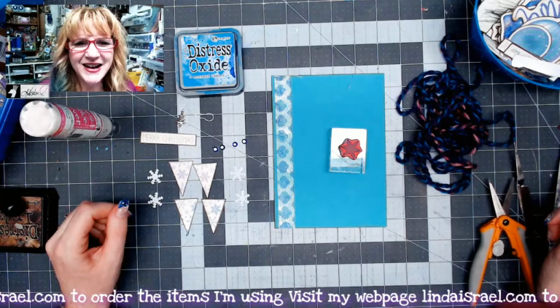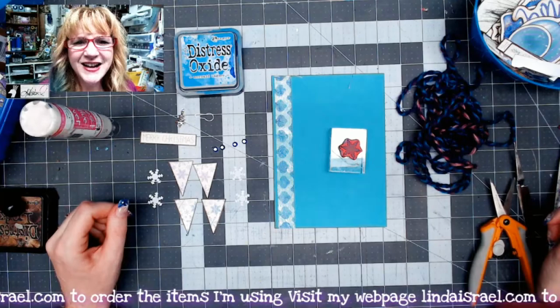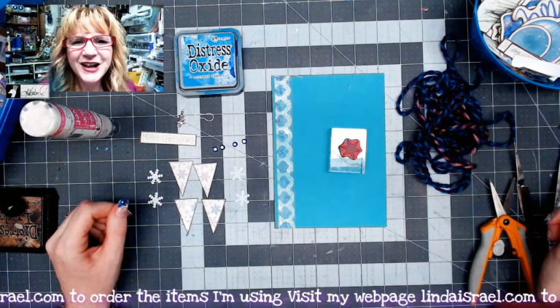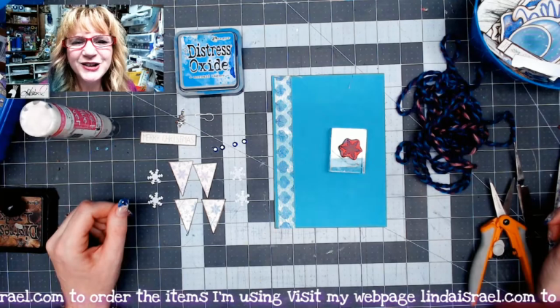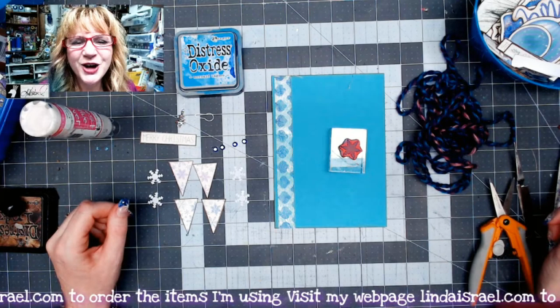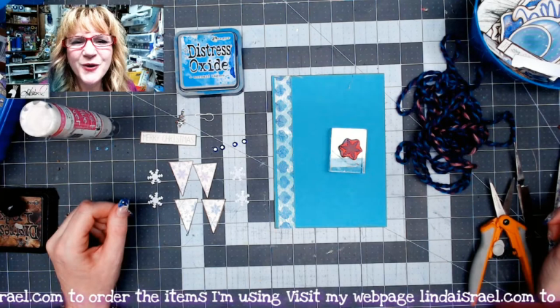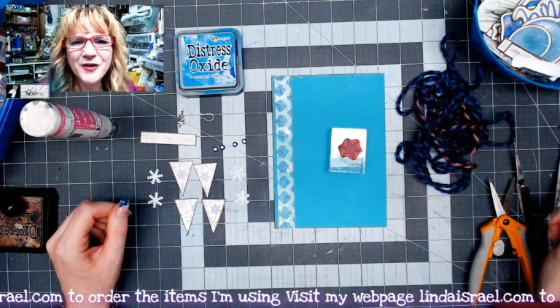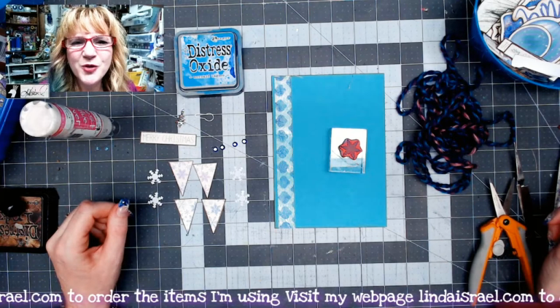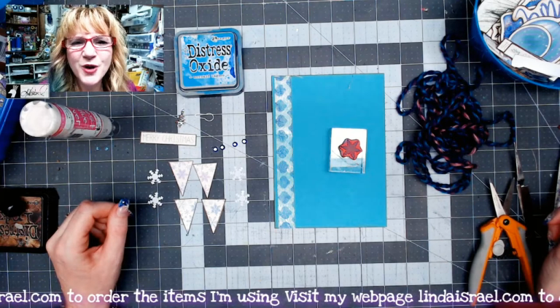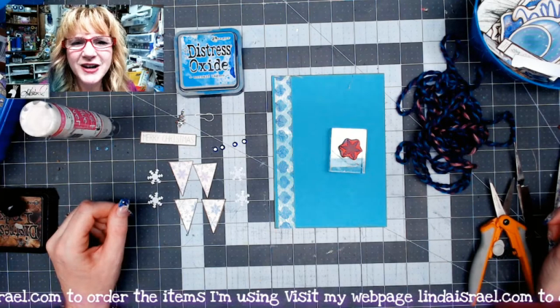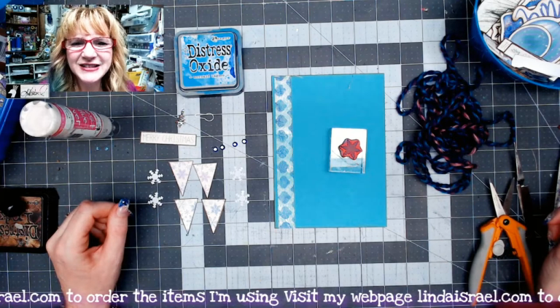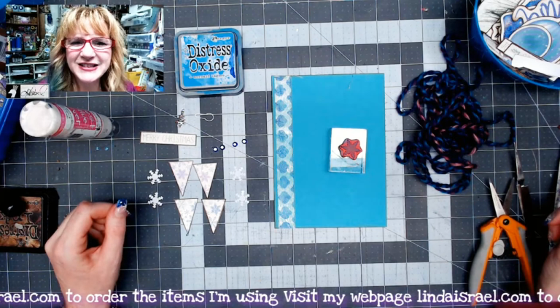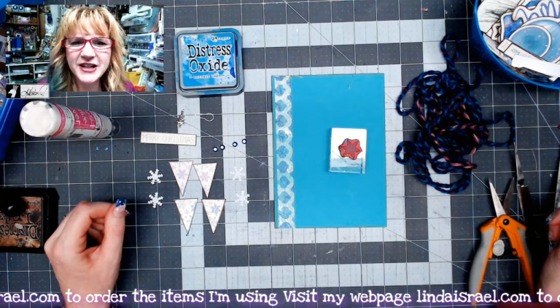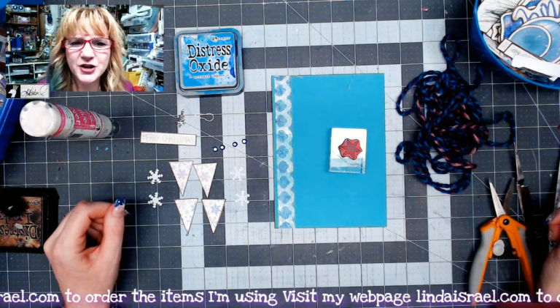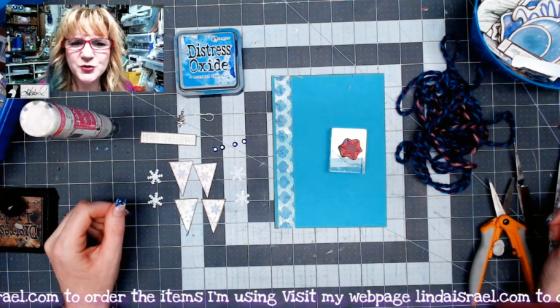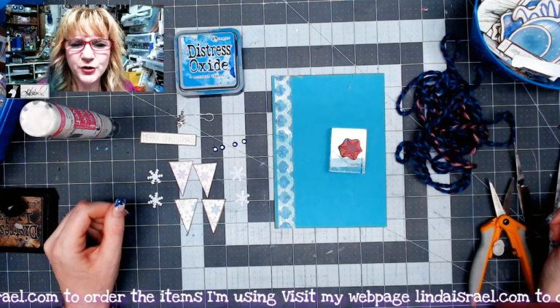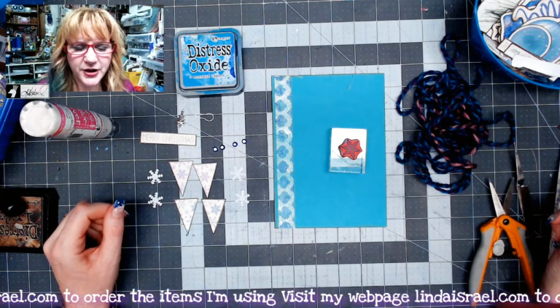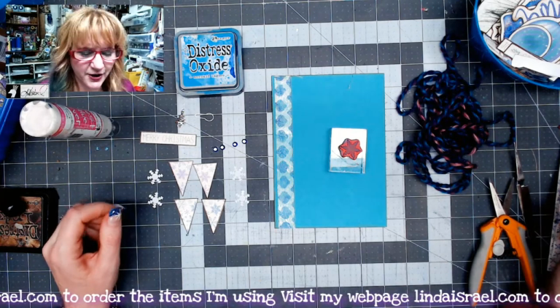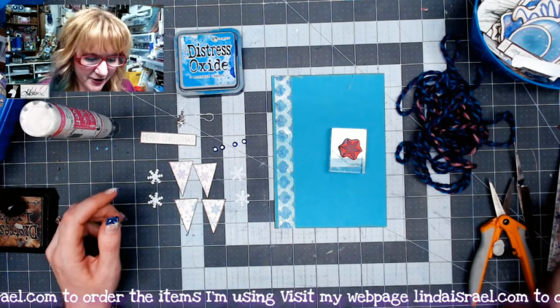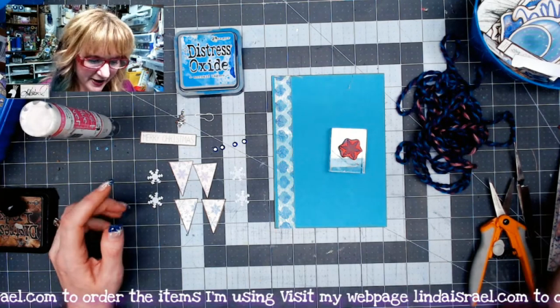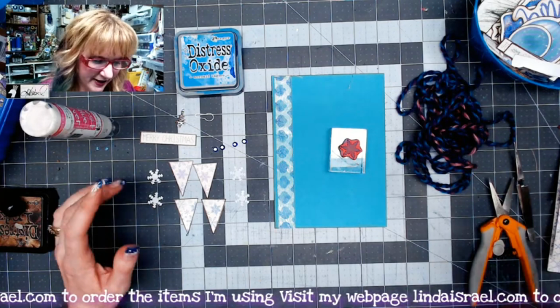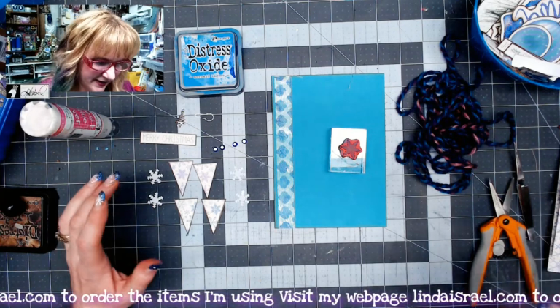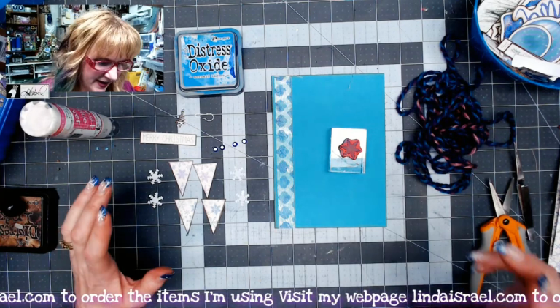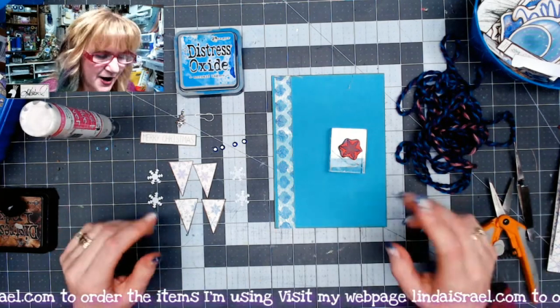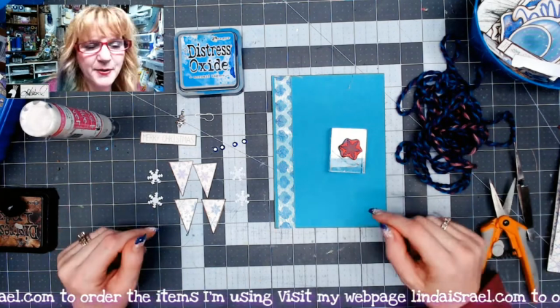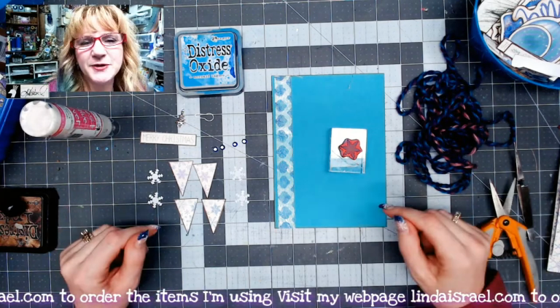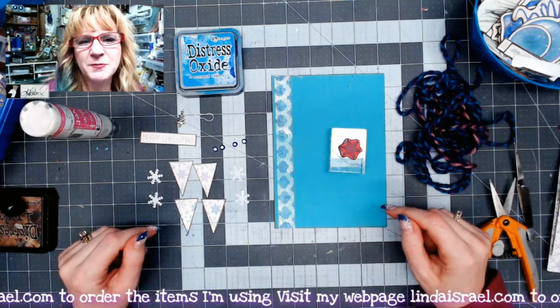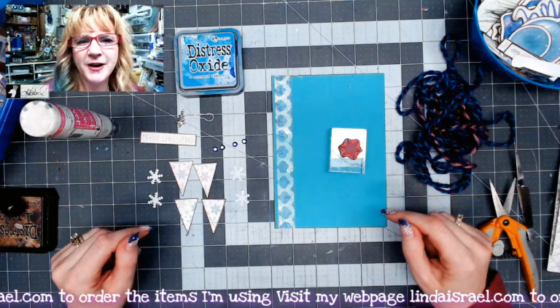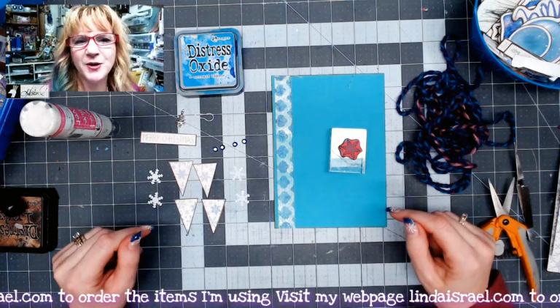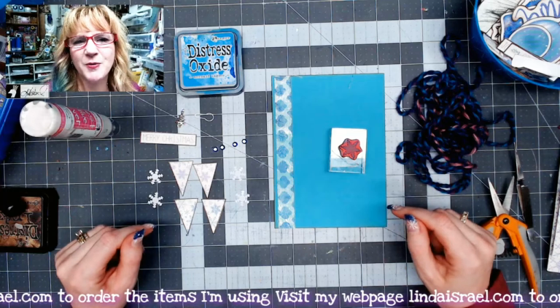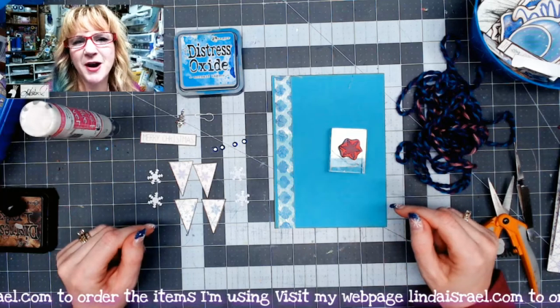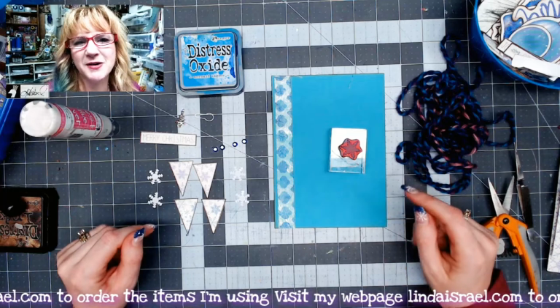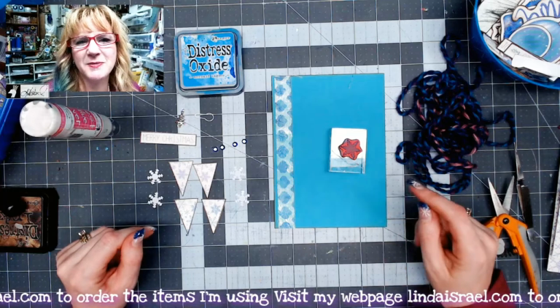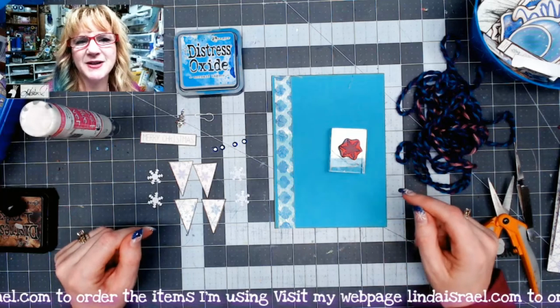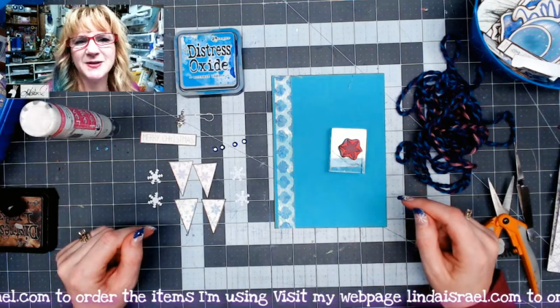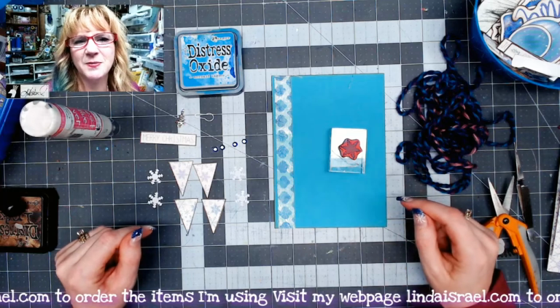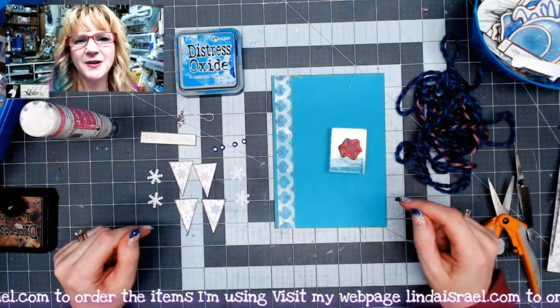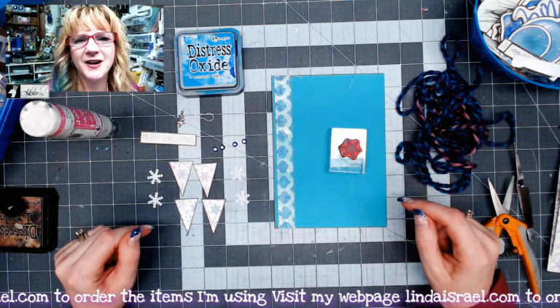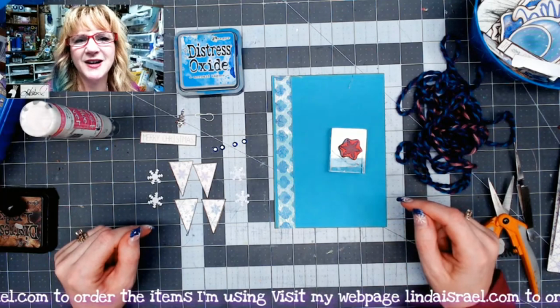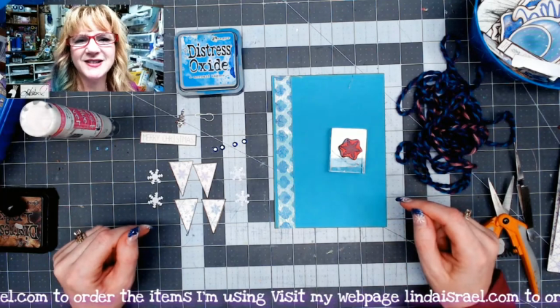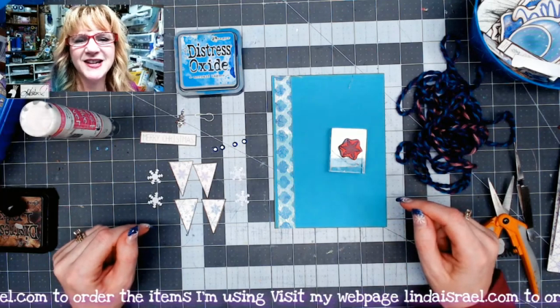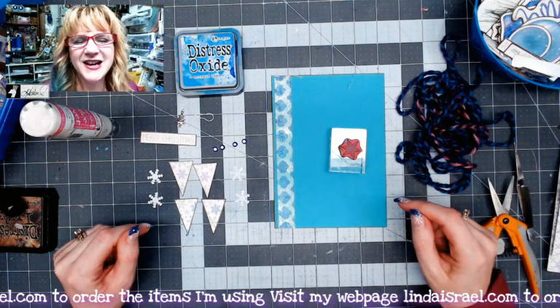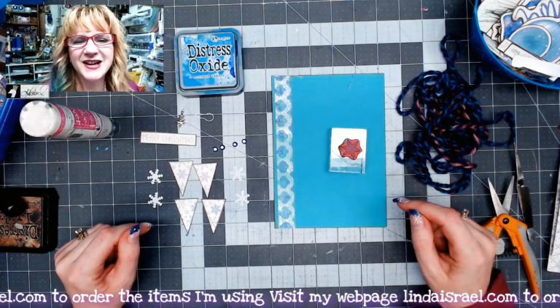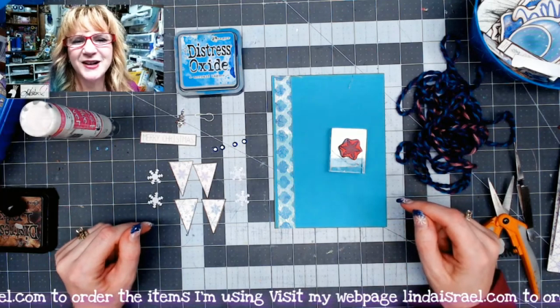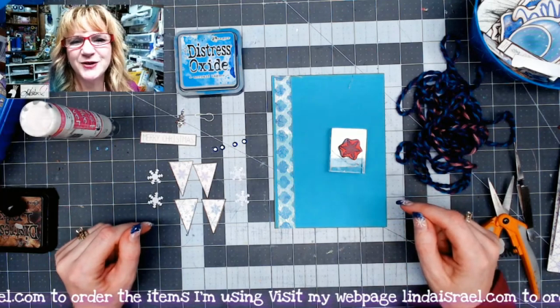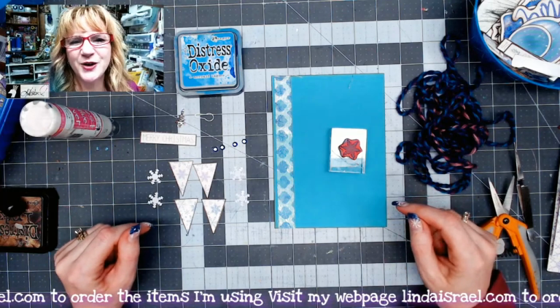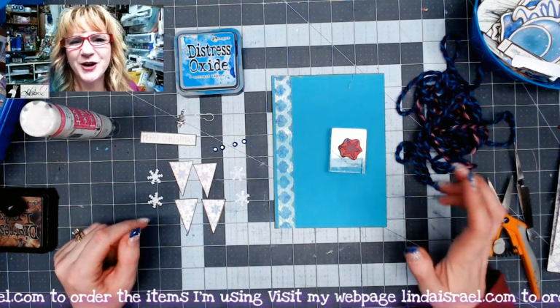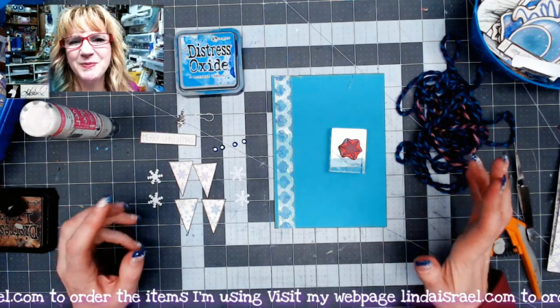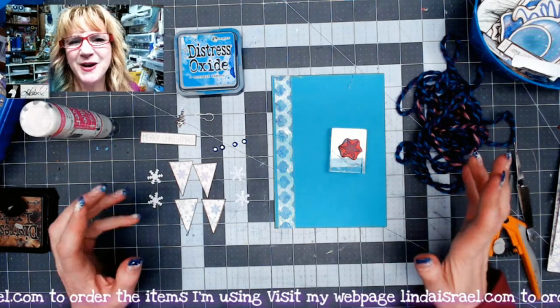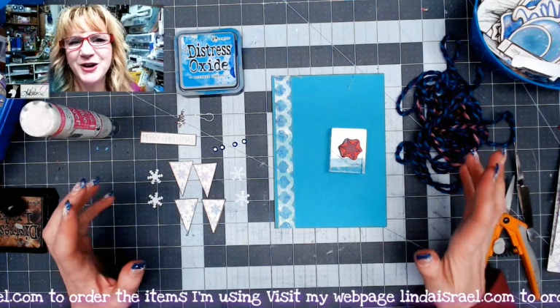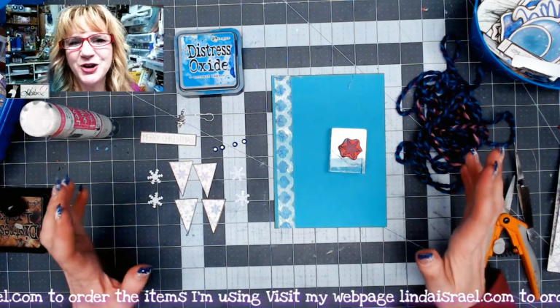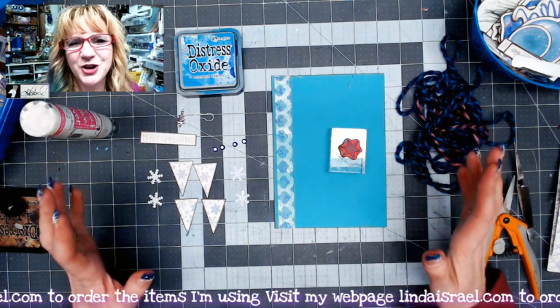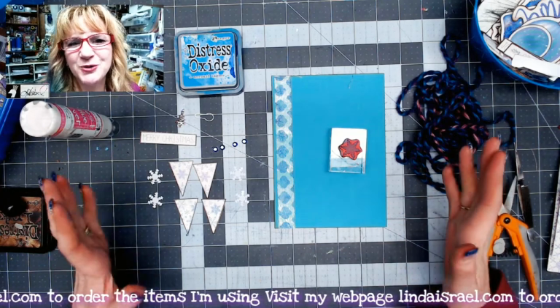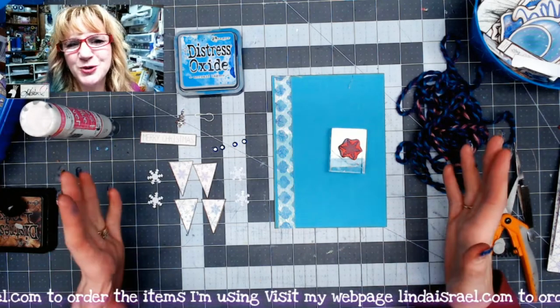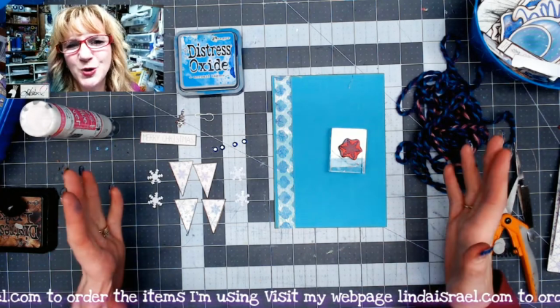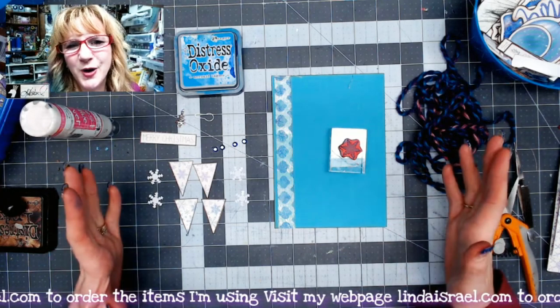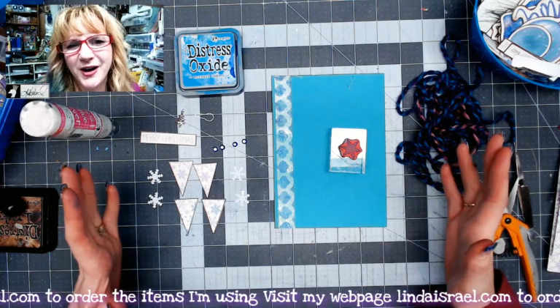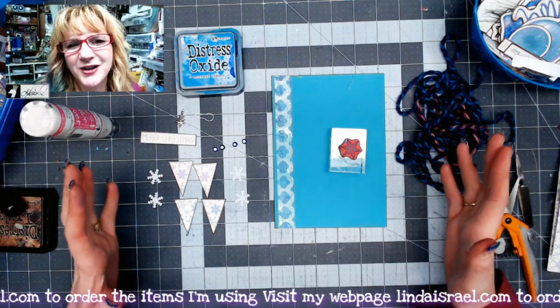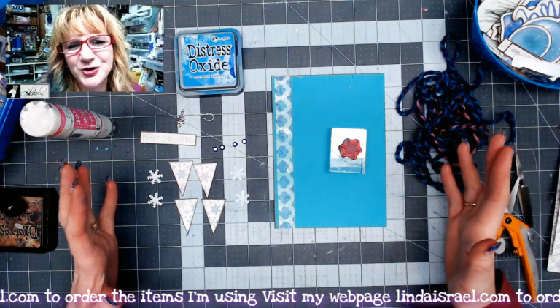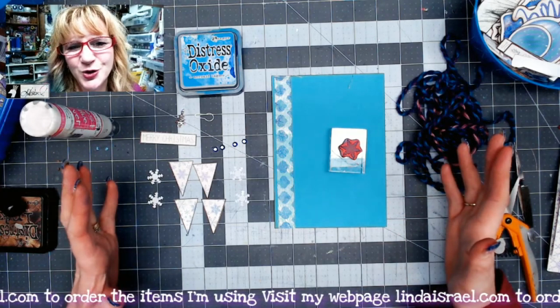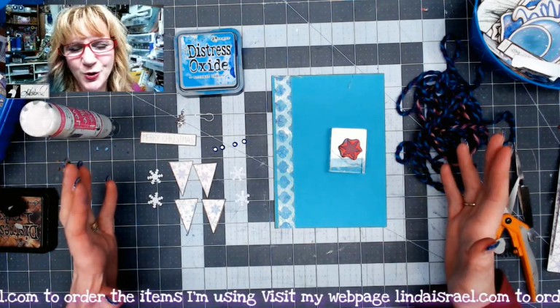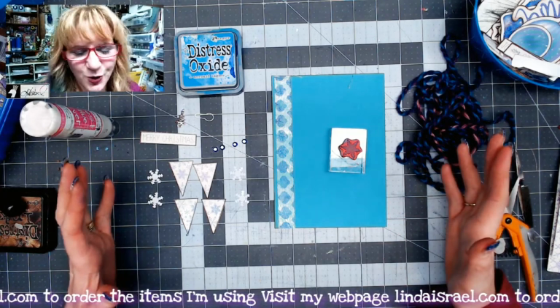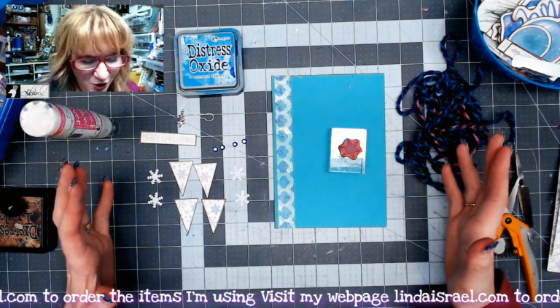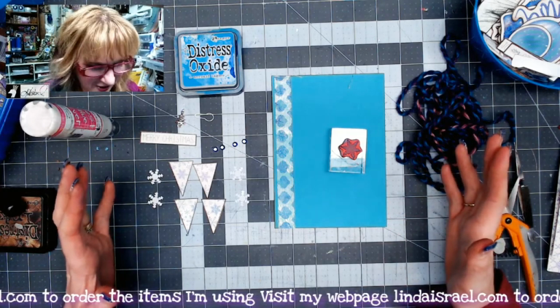Hello everyone, Linda Israel here and I was playing around in my supplies and I thought I'd make a cute quick journal card.